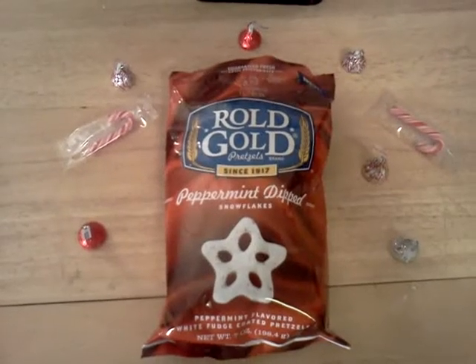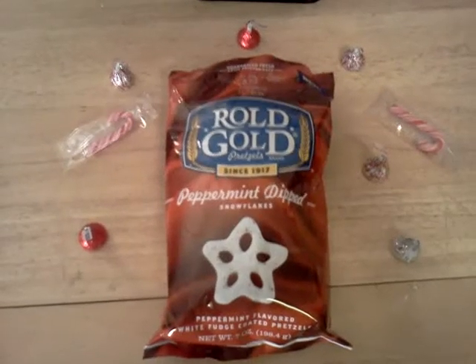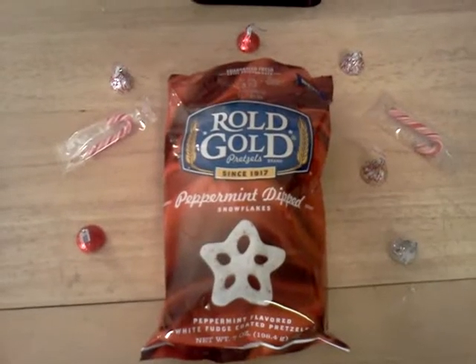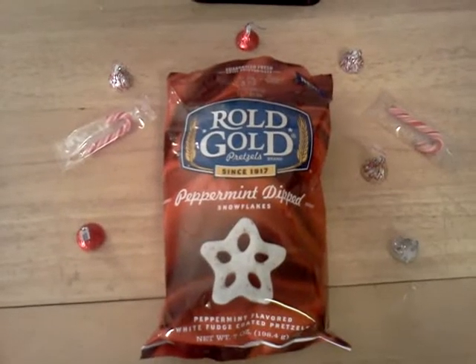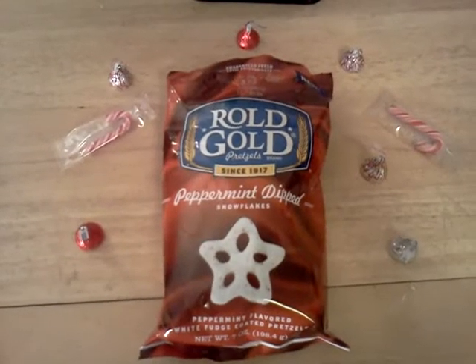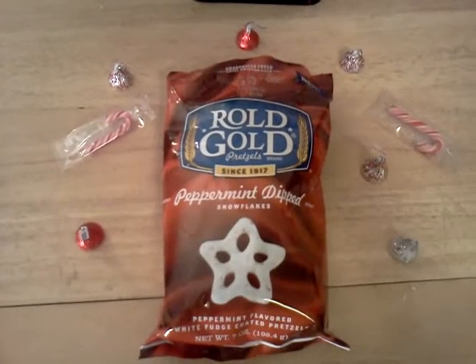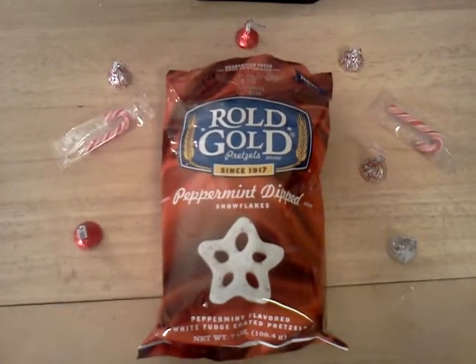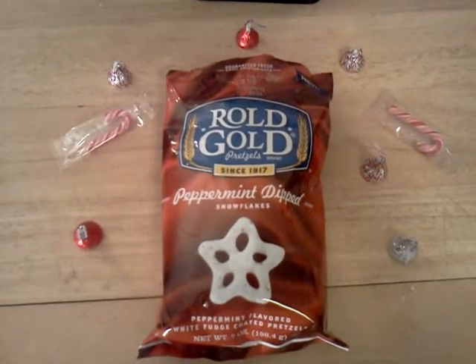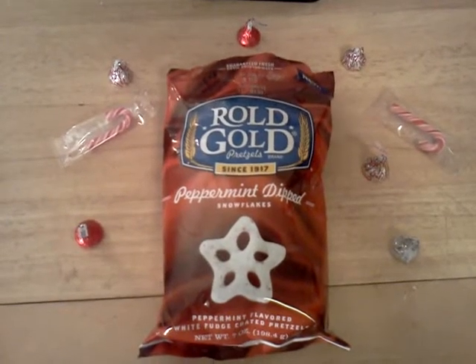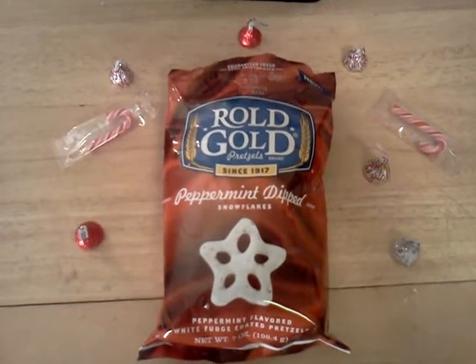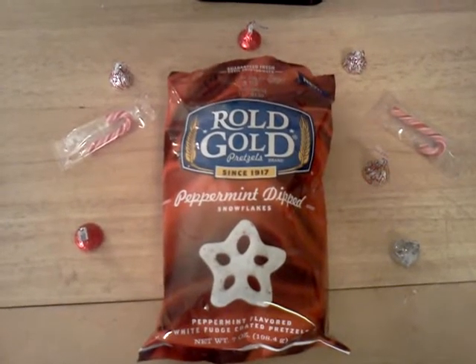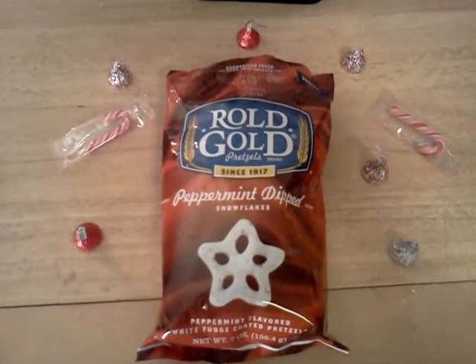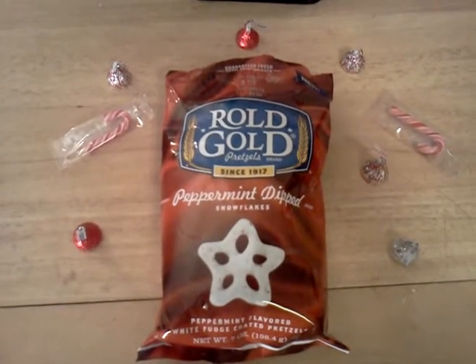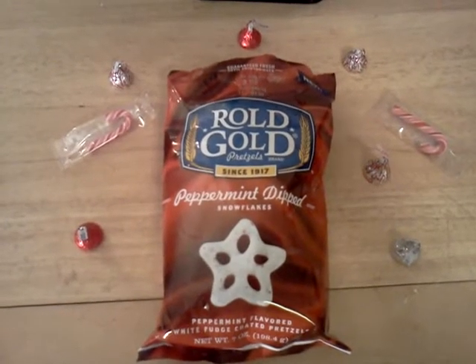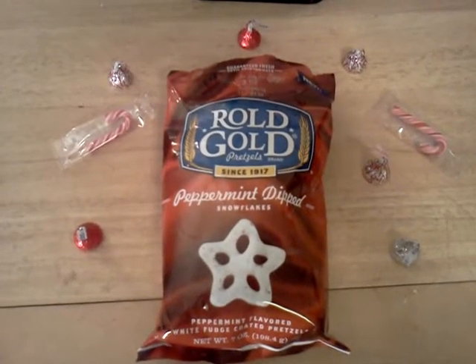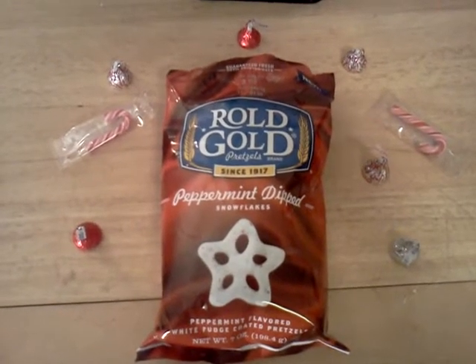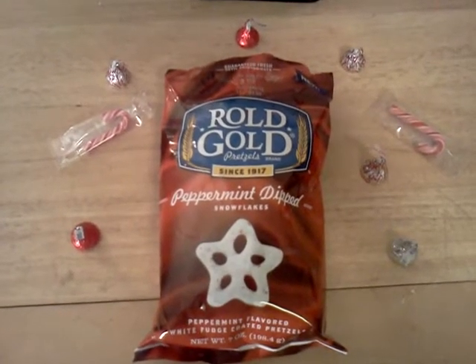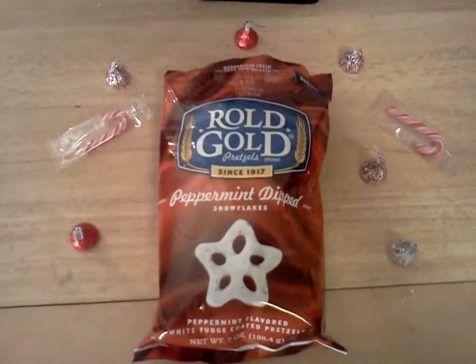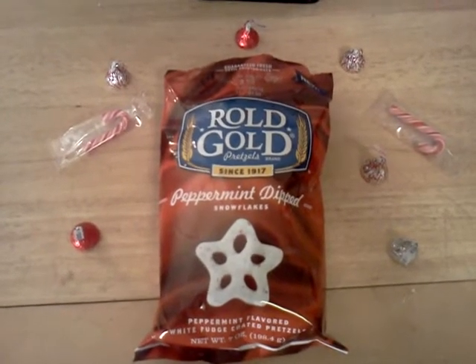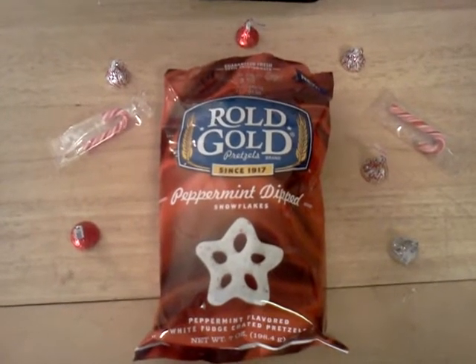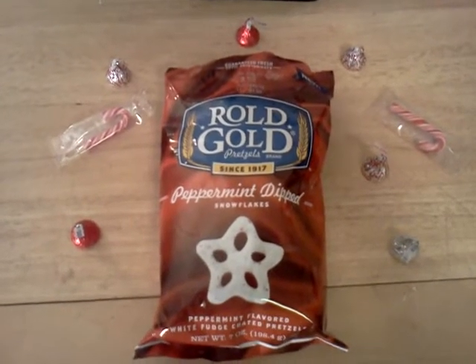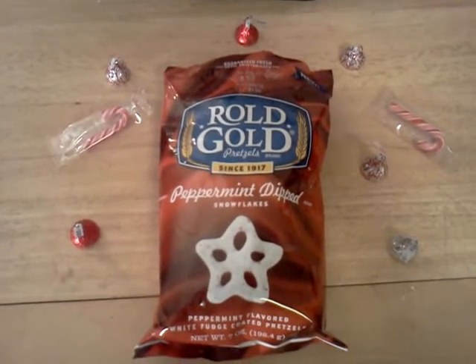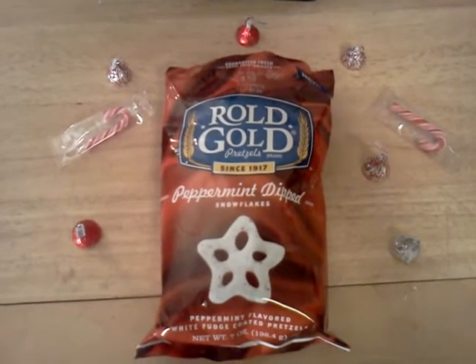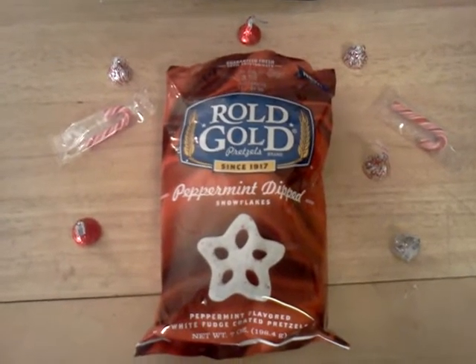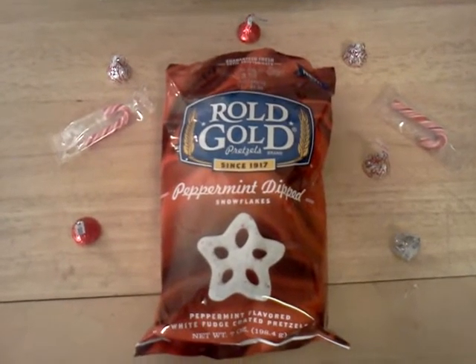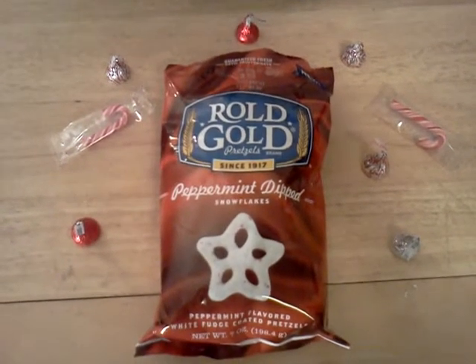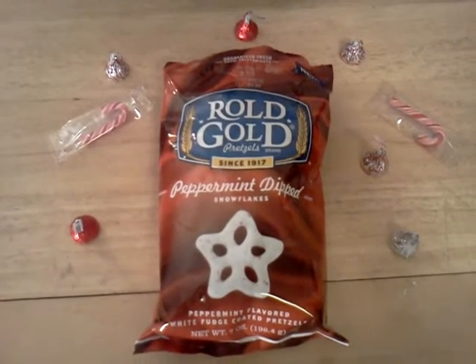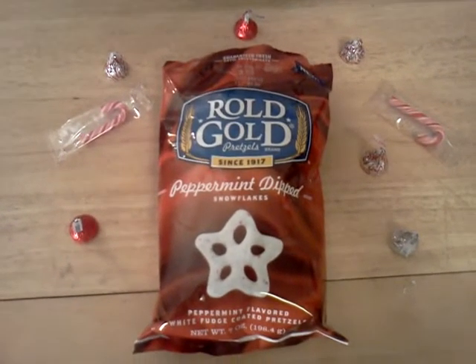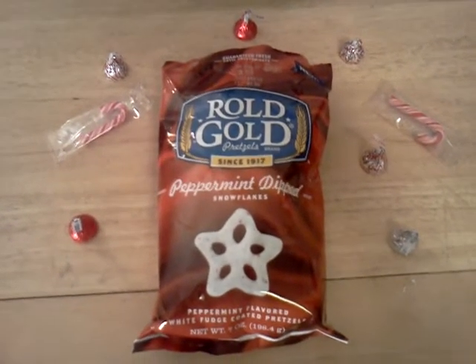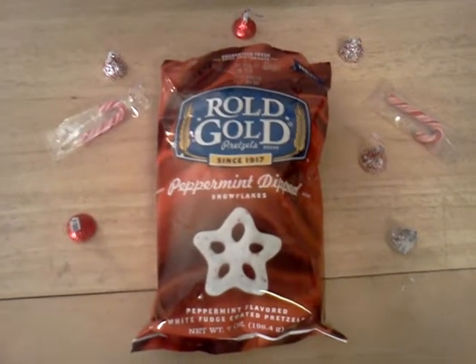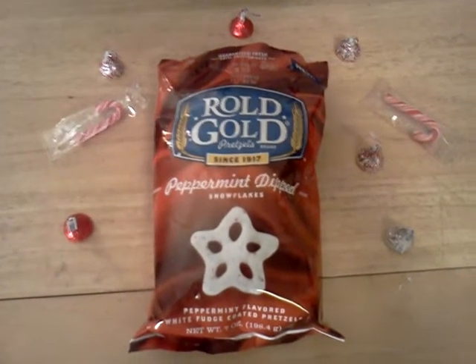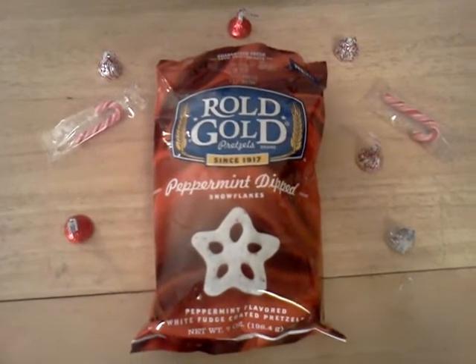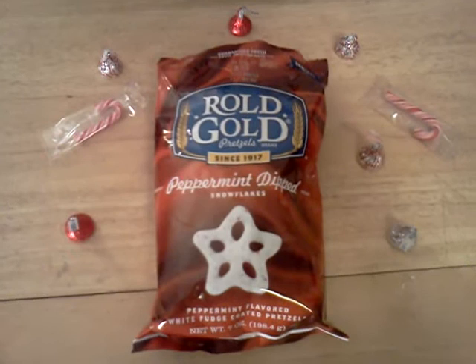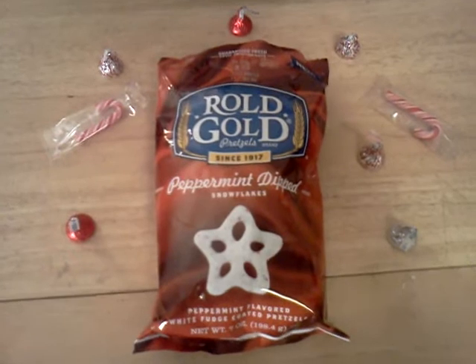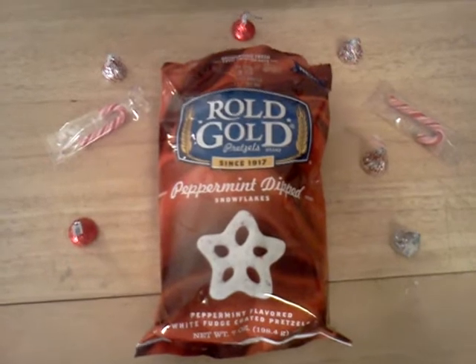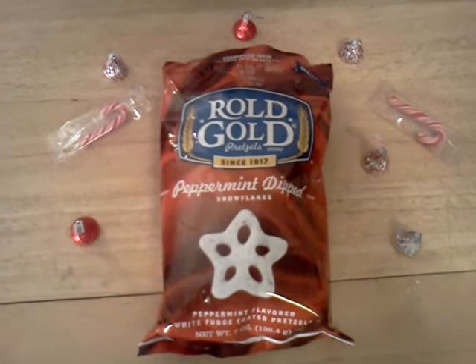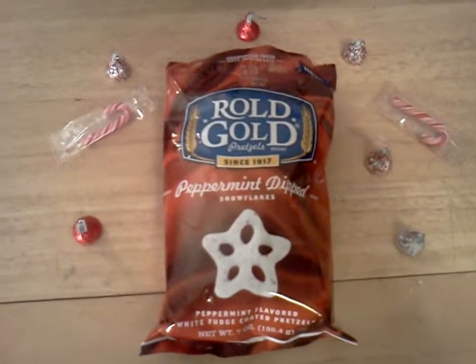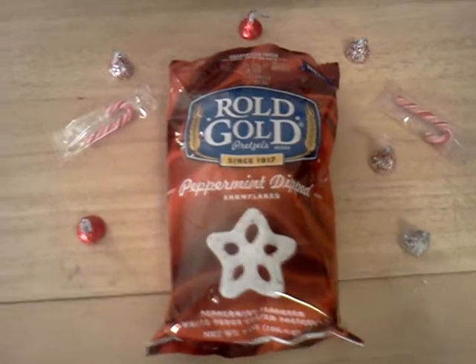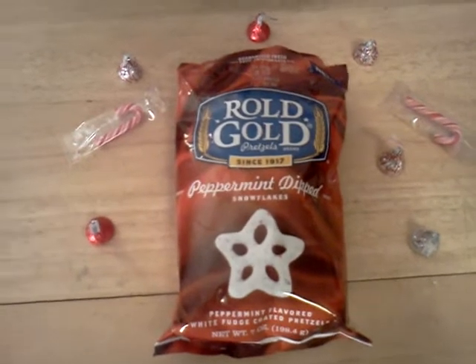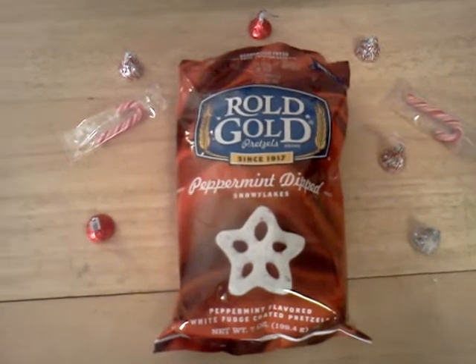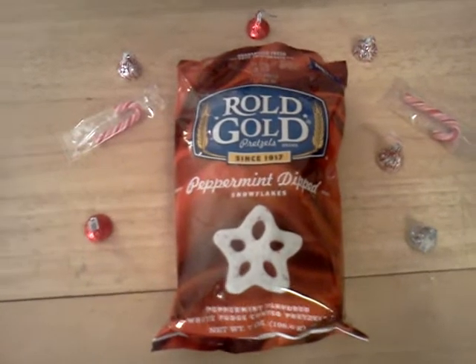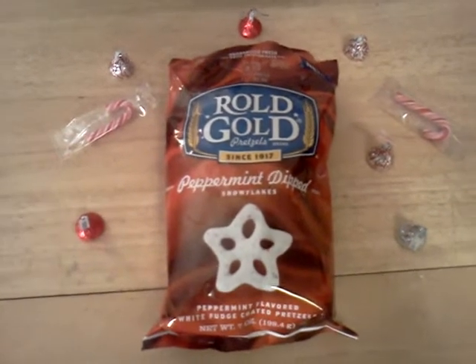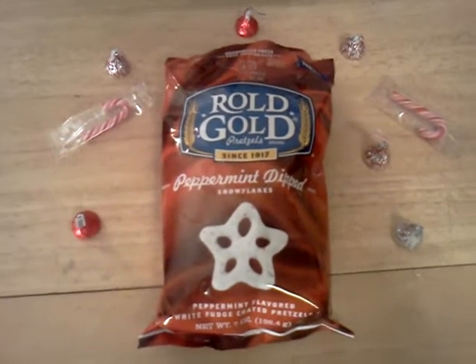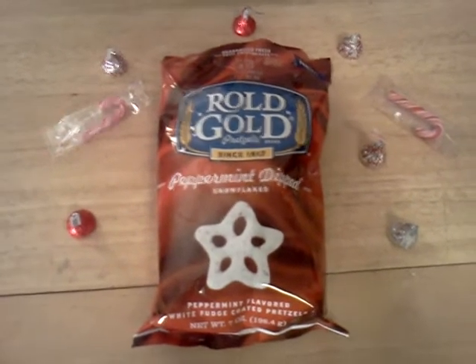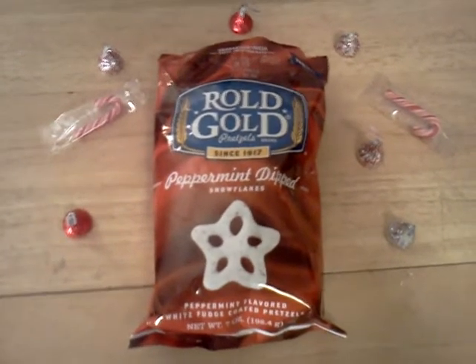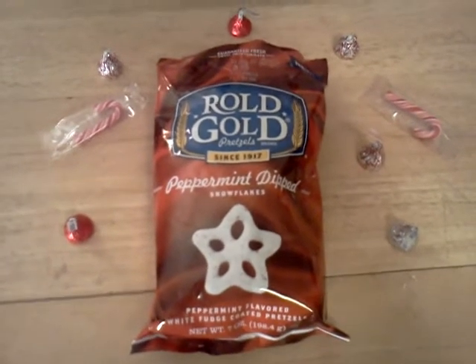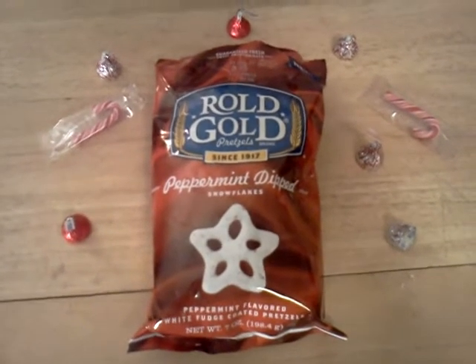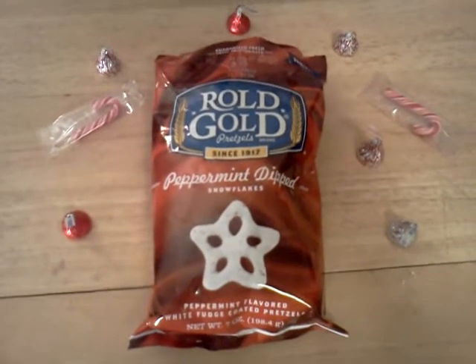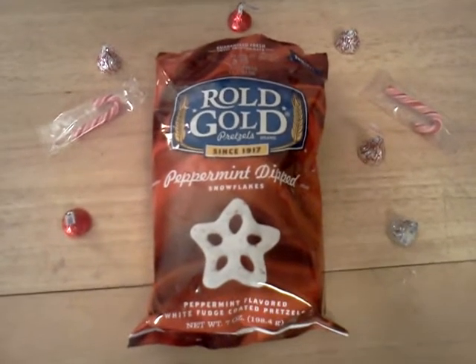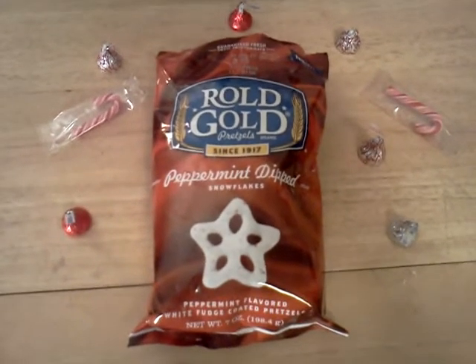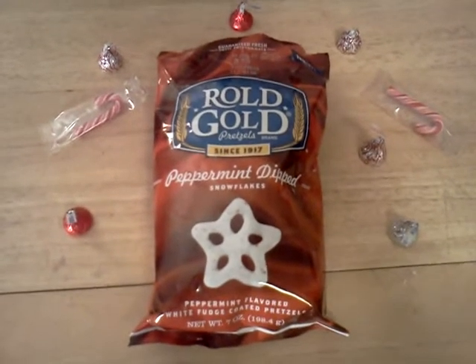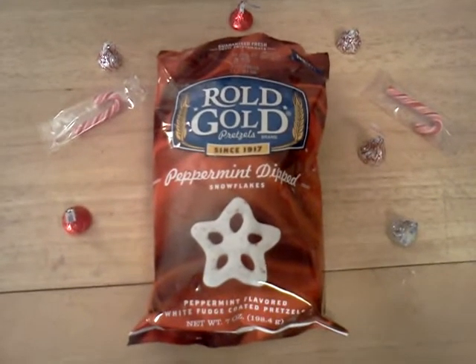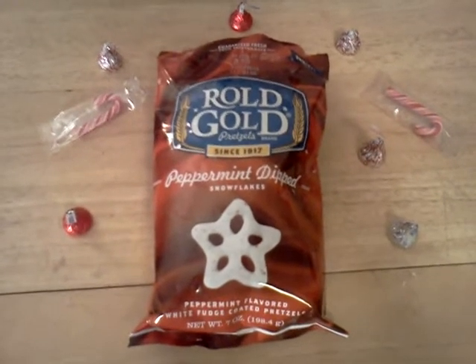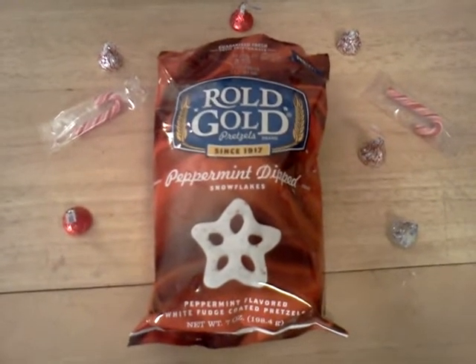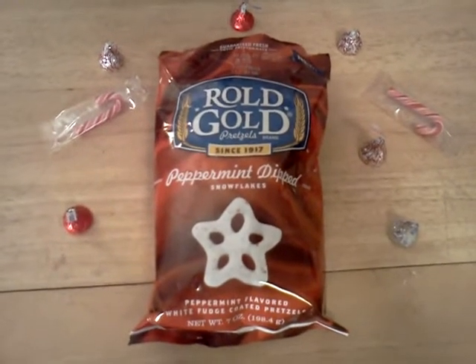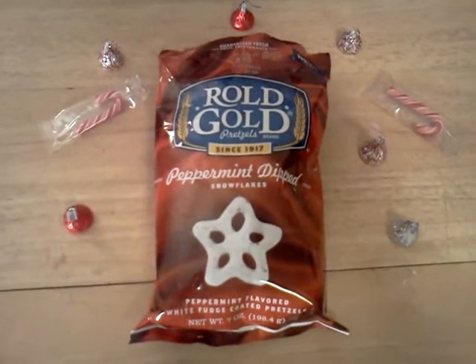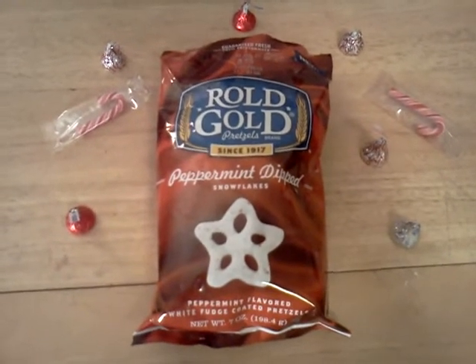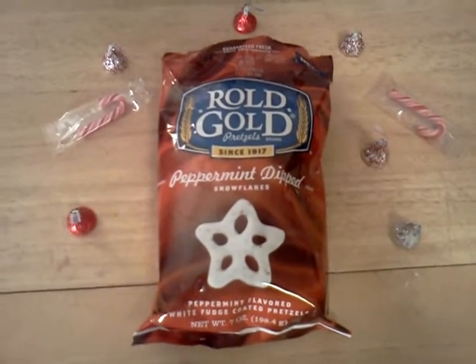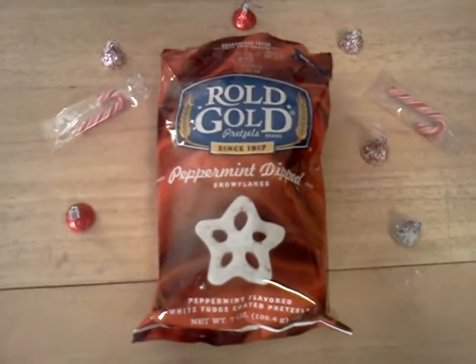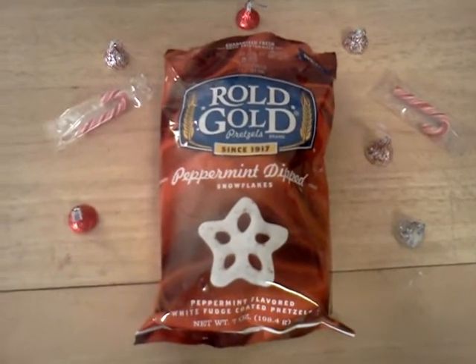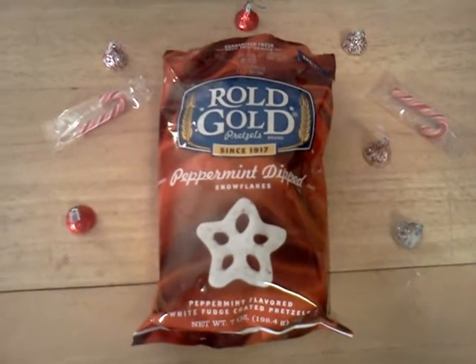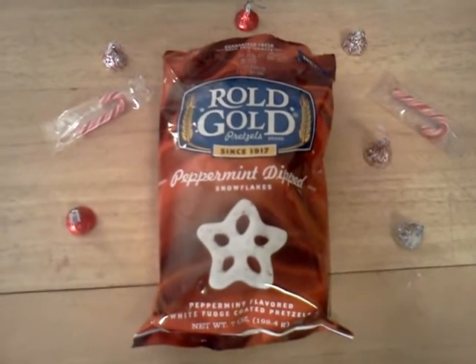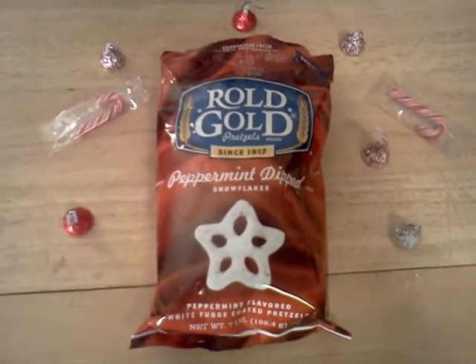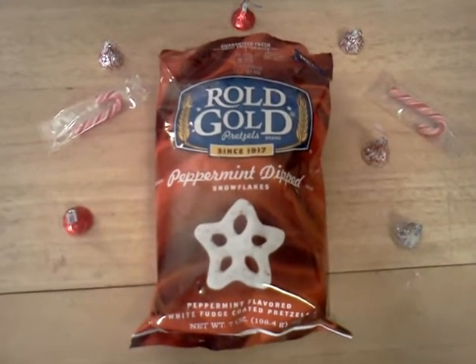Ho, ho, ho, everybody. It's Brandon from the SAS, the Snack Food Appreciation Society, with this, the first ever Krimpus edition of Quick Chips.